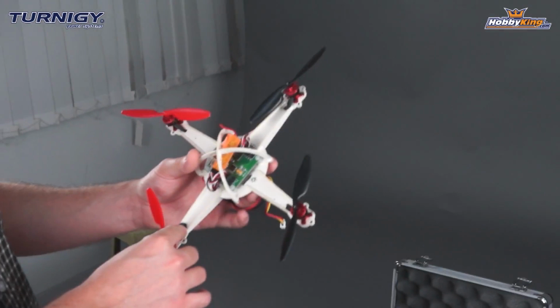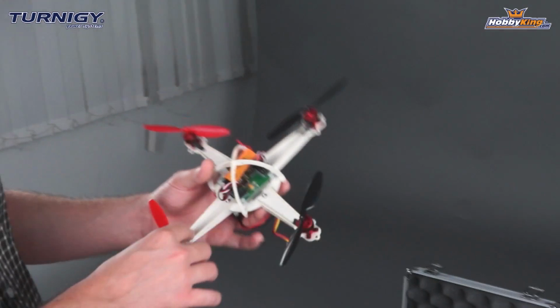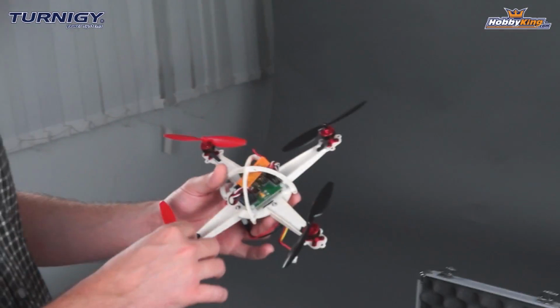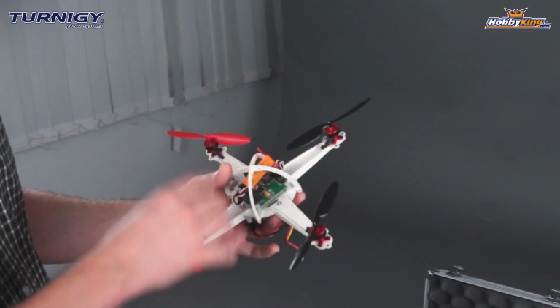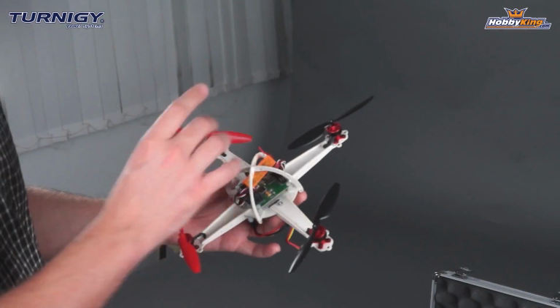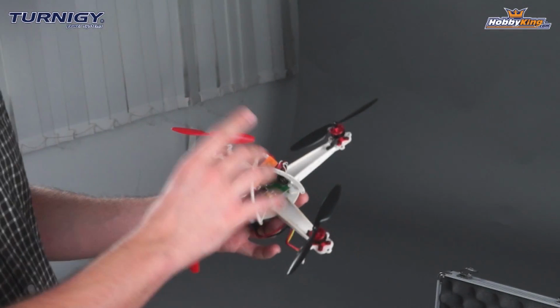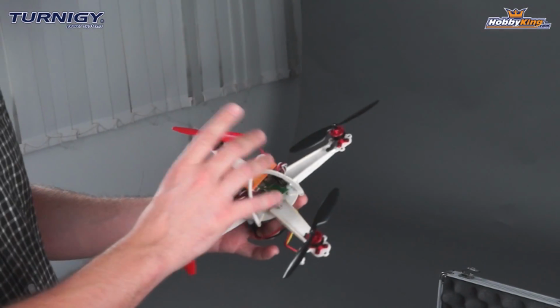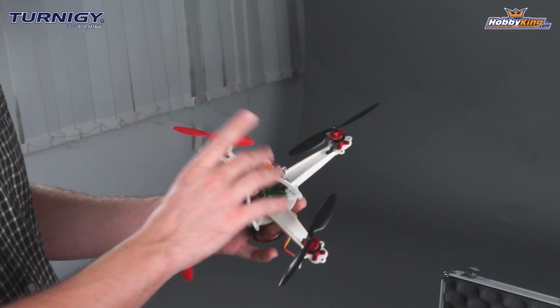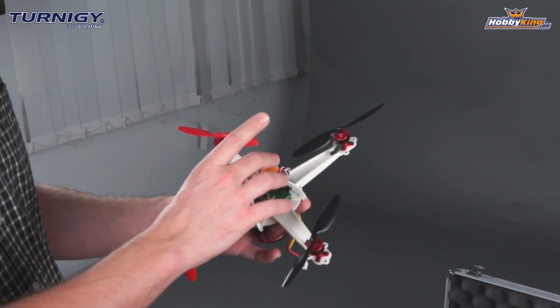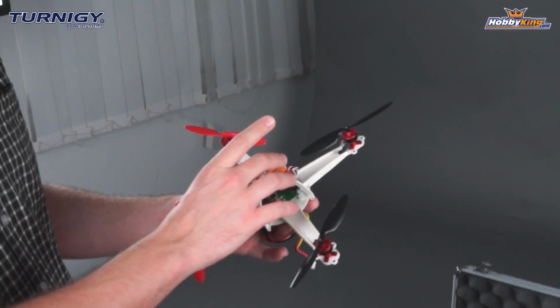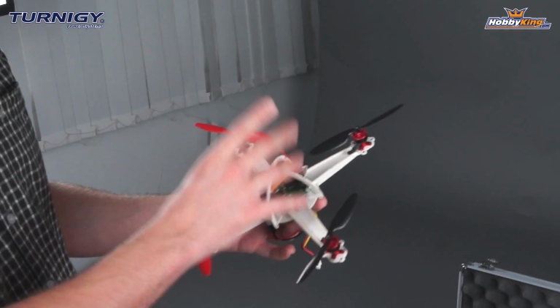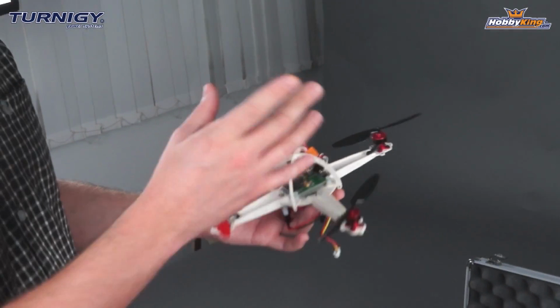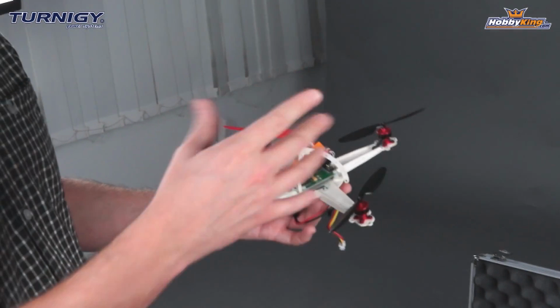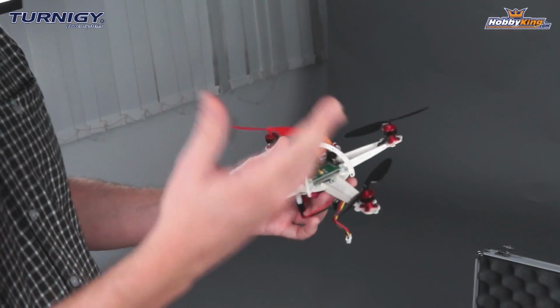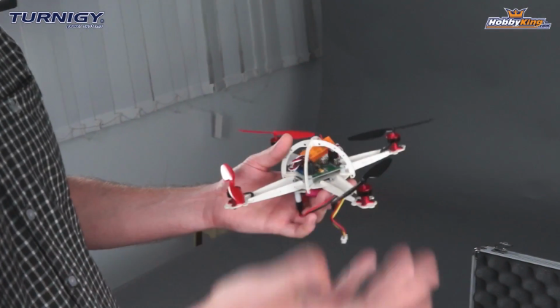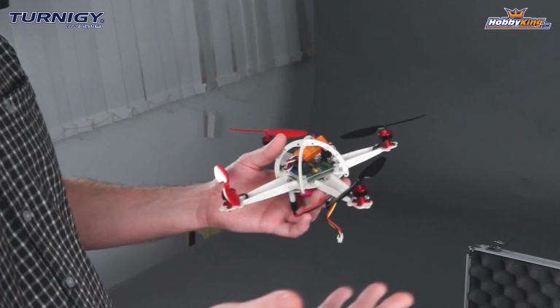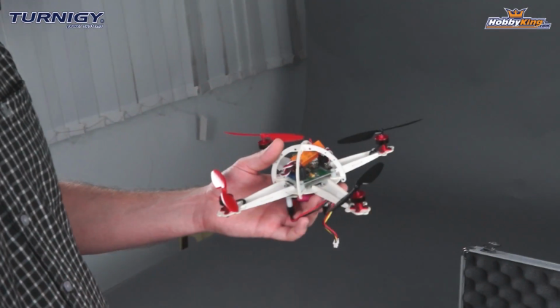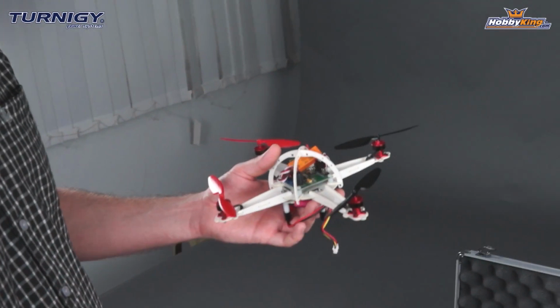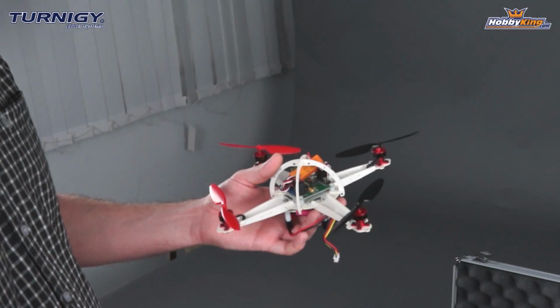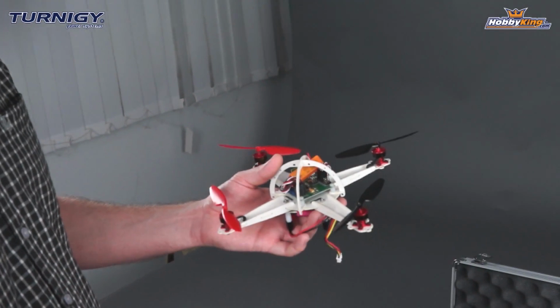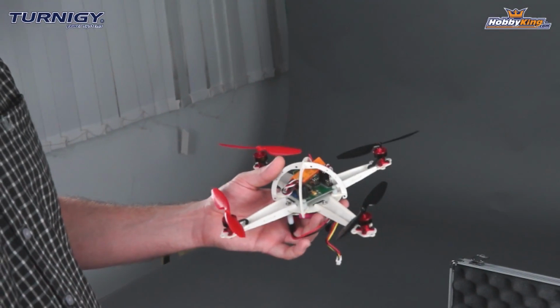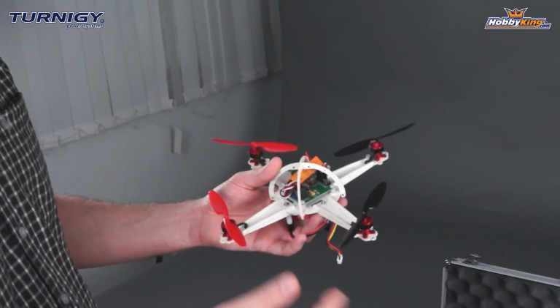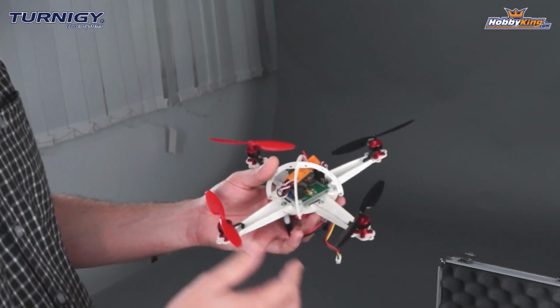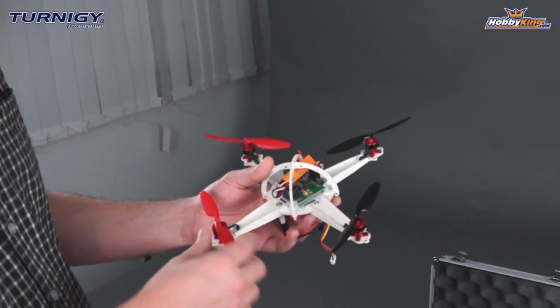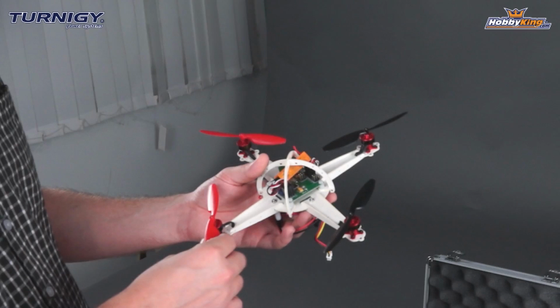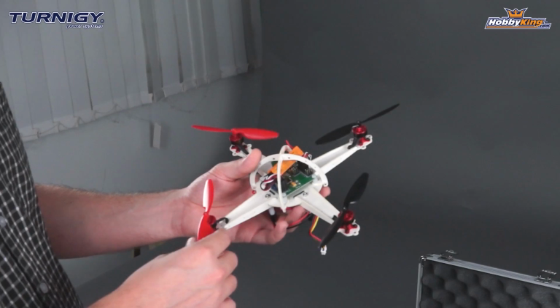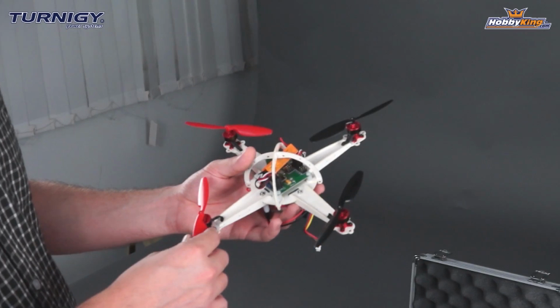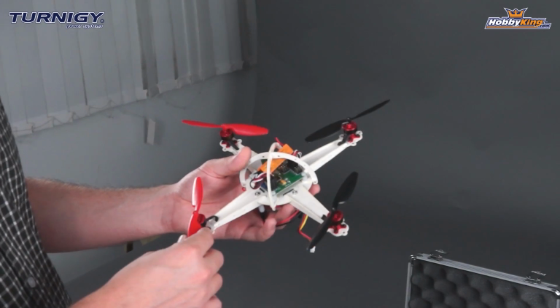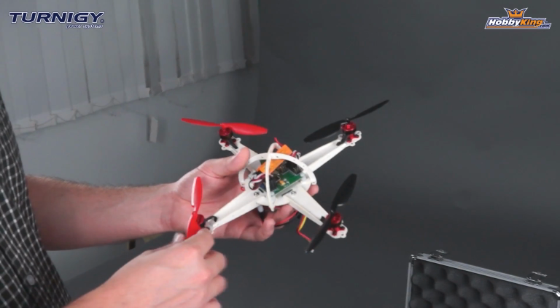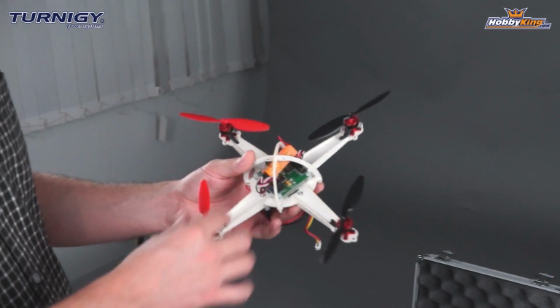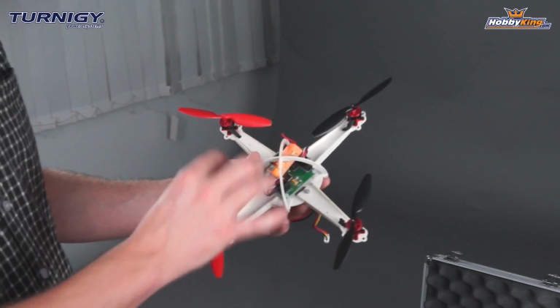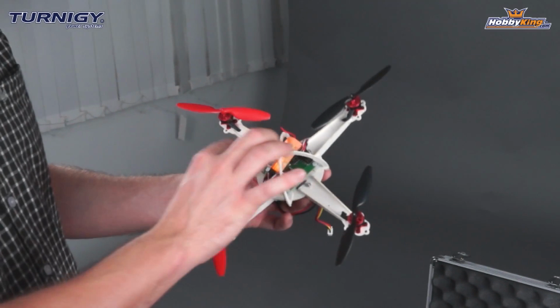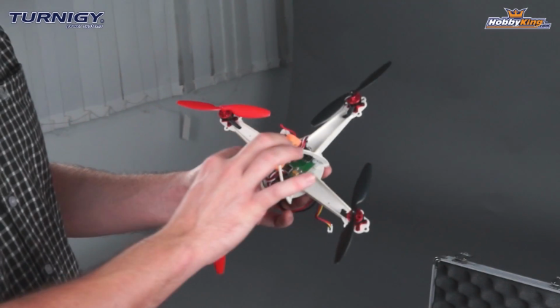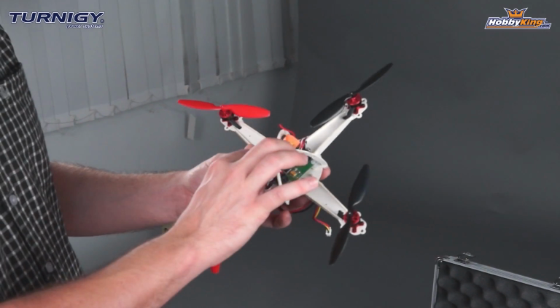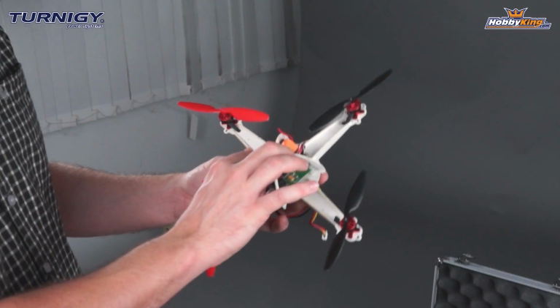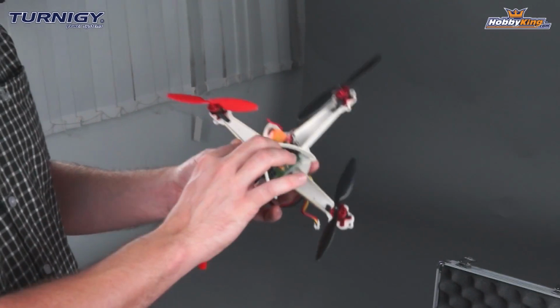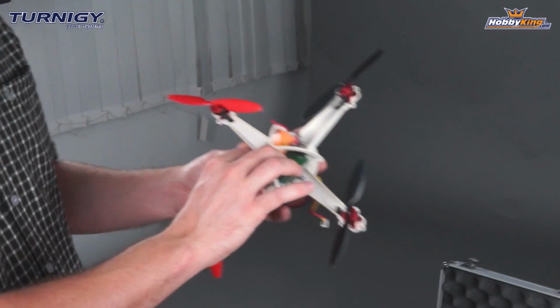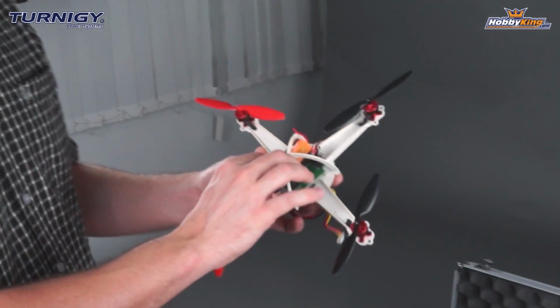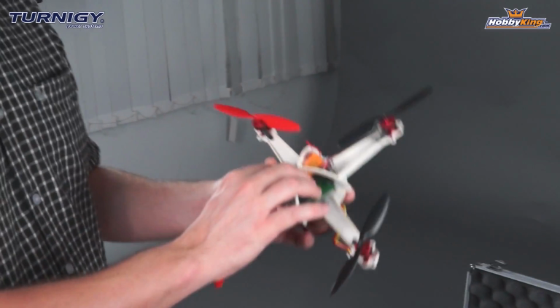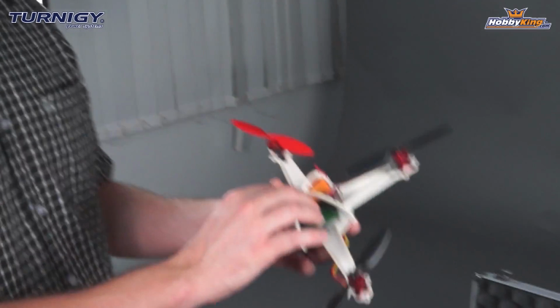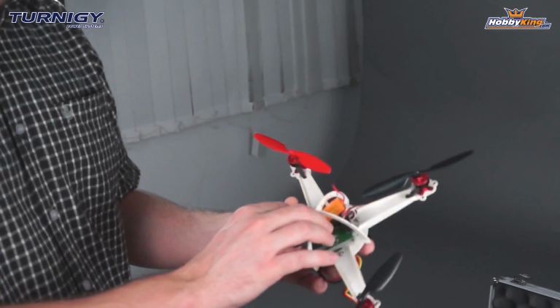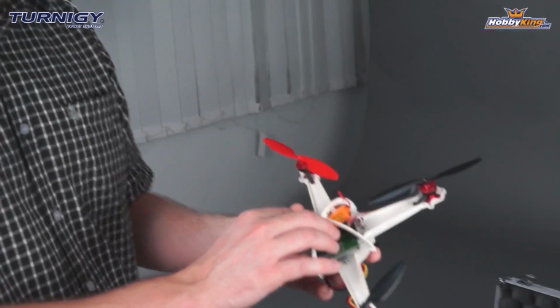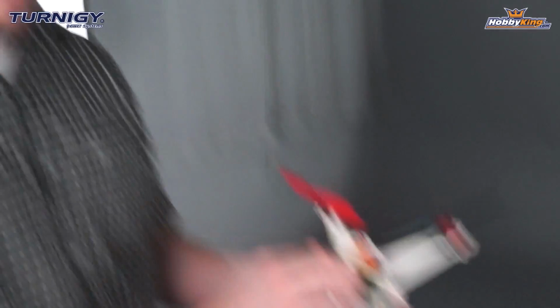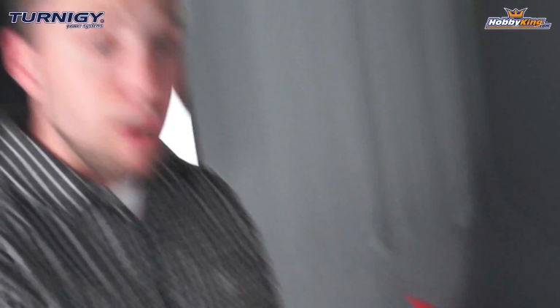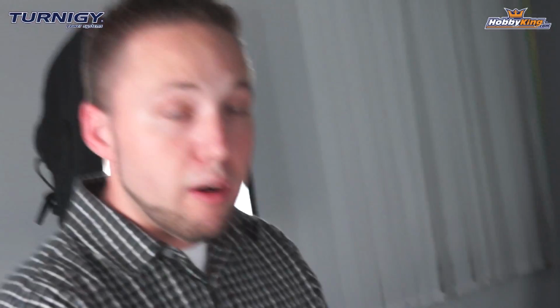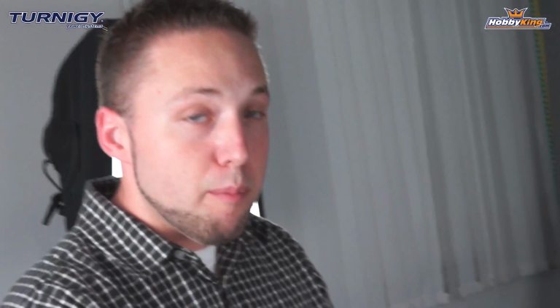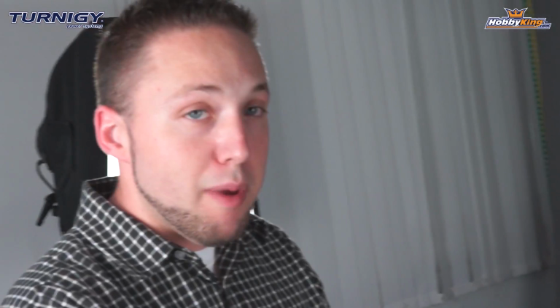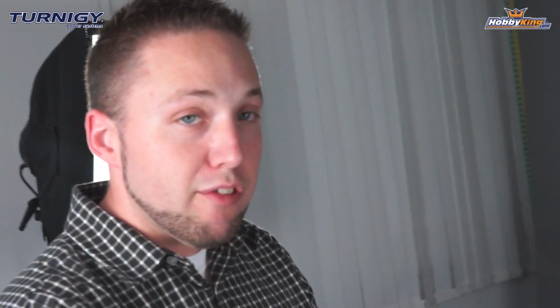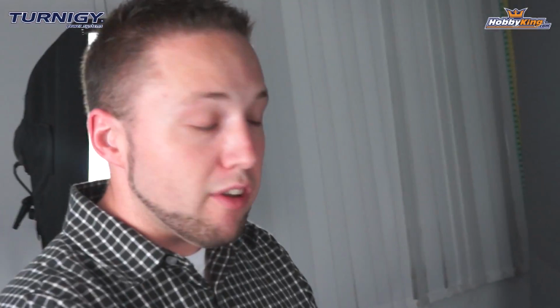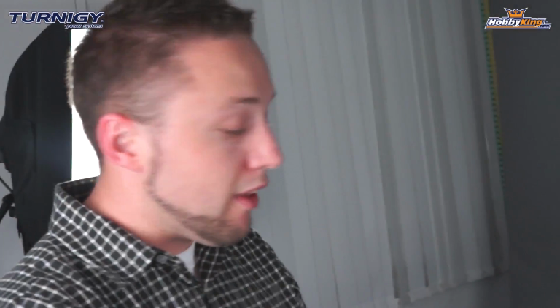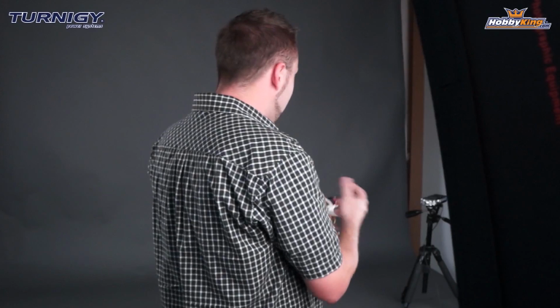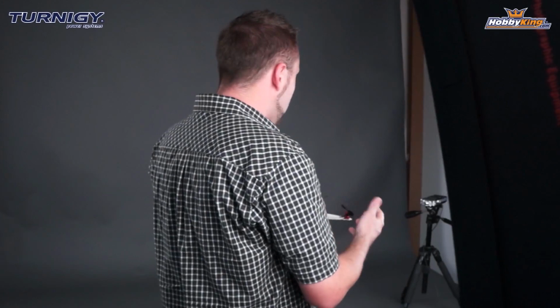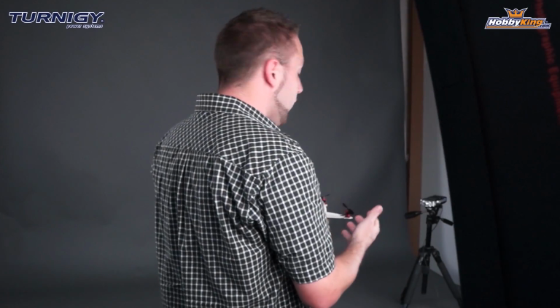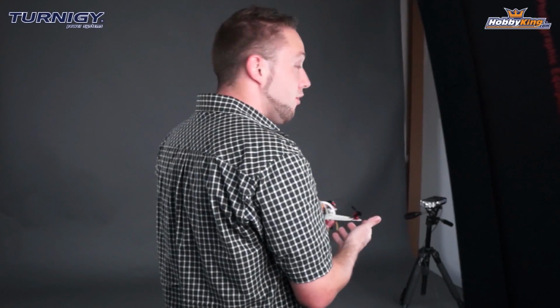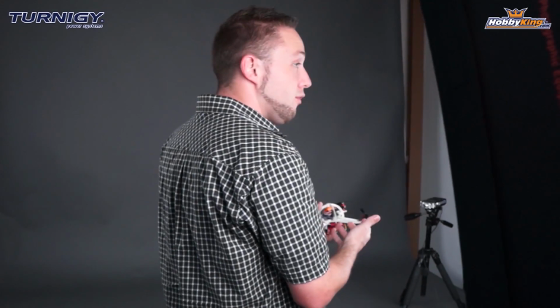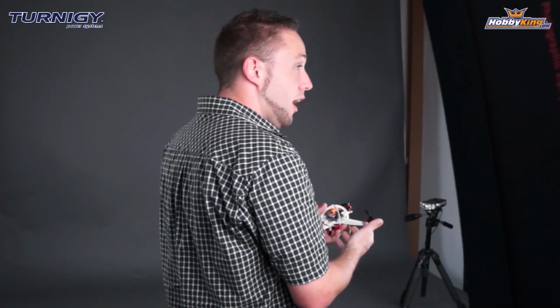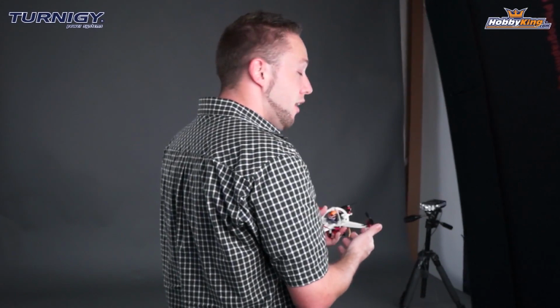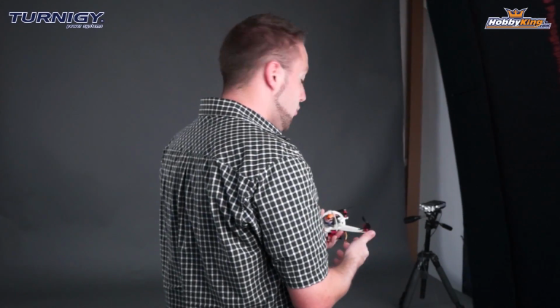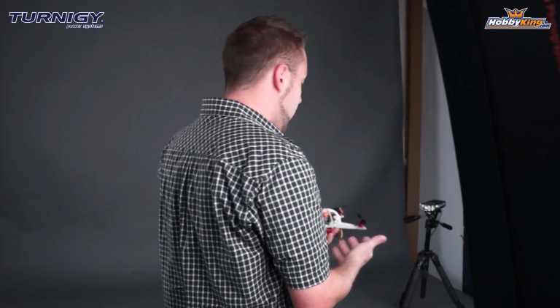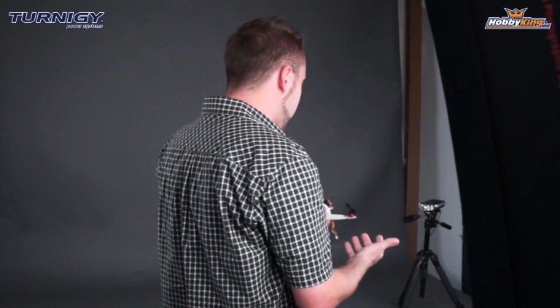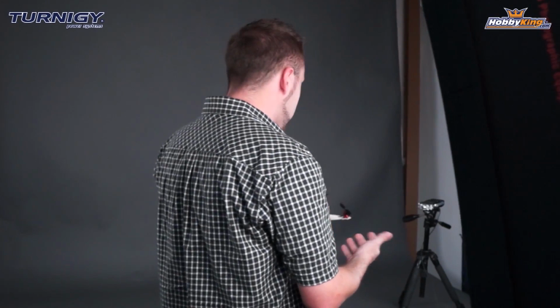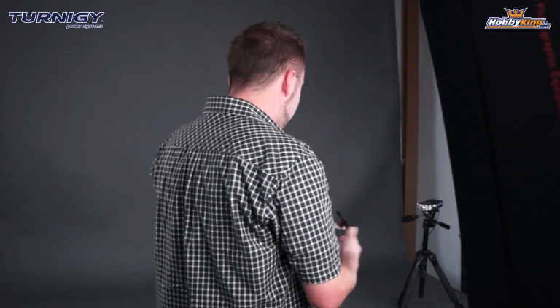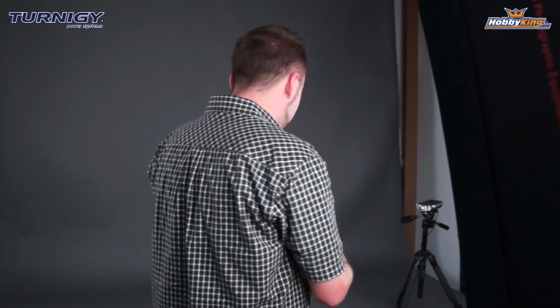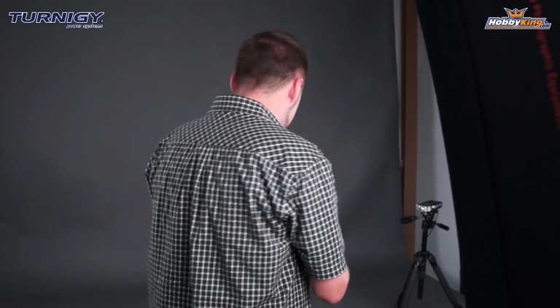We've already done that — it takes about 10 minutes to get it all set up. We're just going to show you now how well this flies right out of the box.